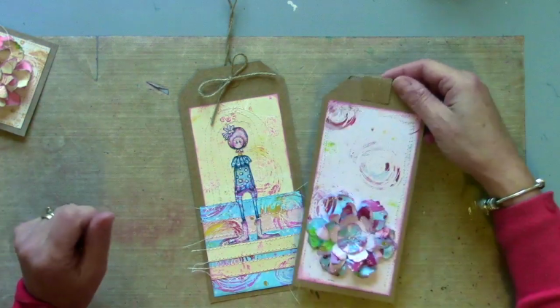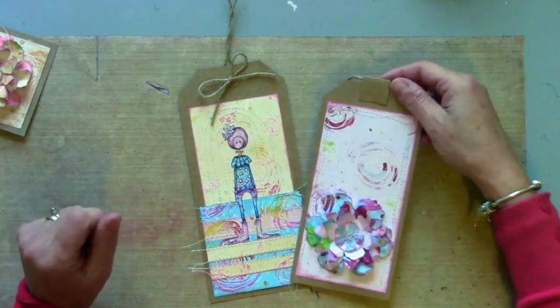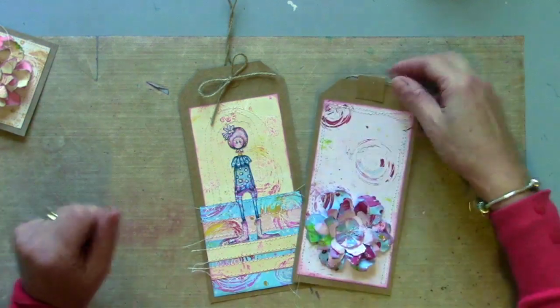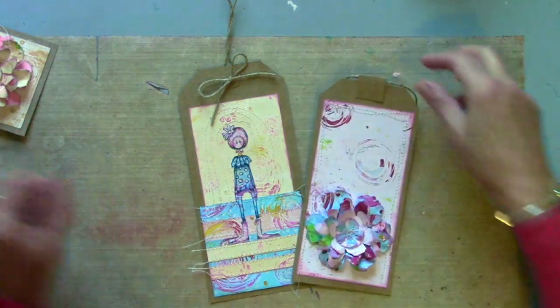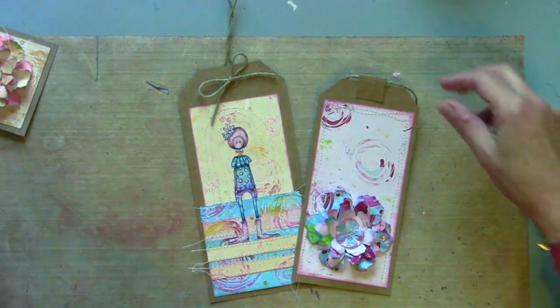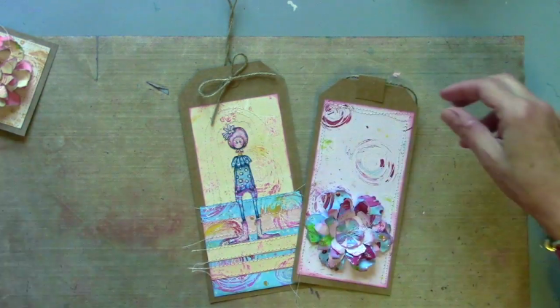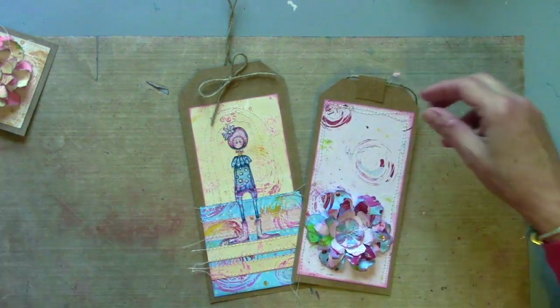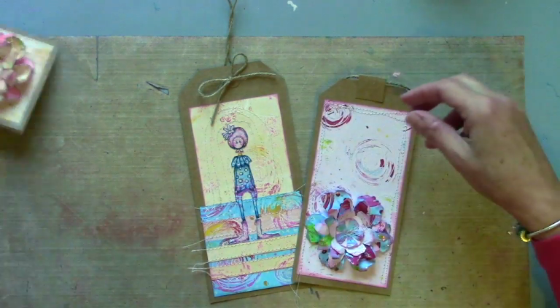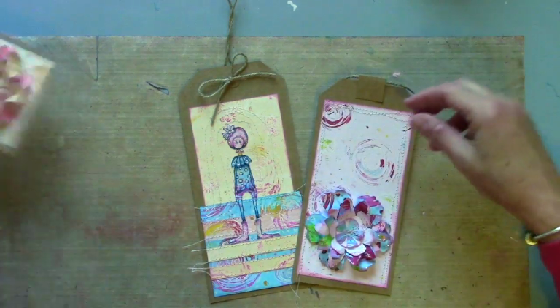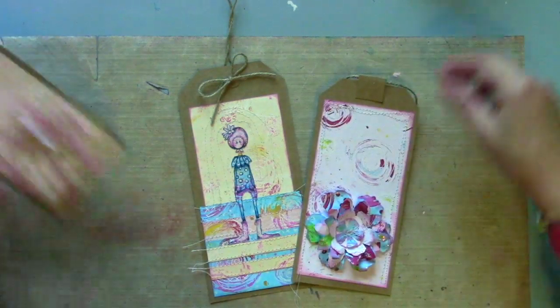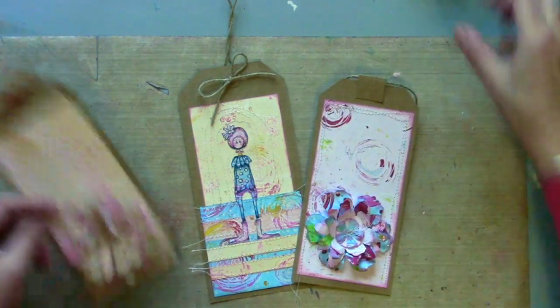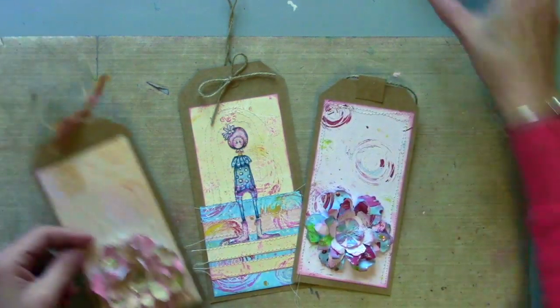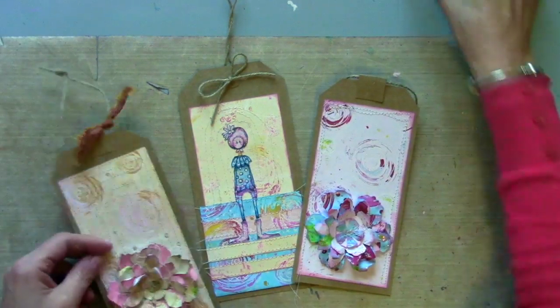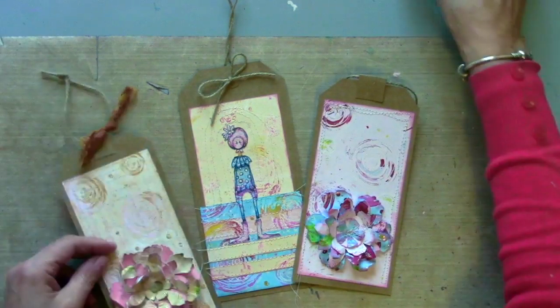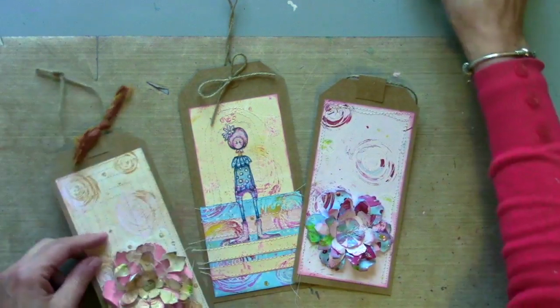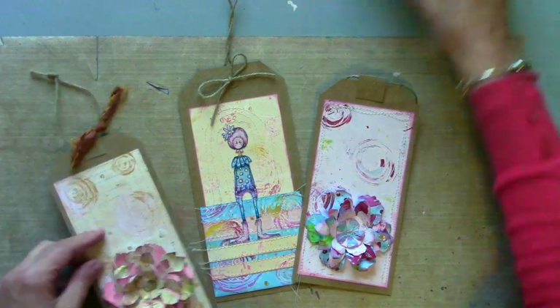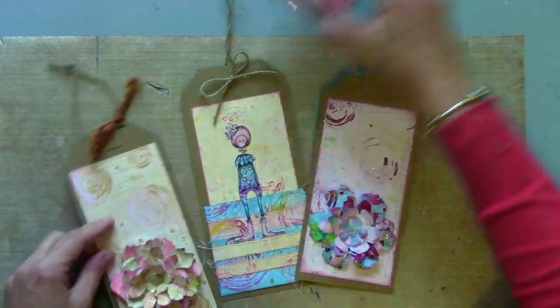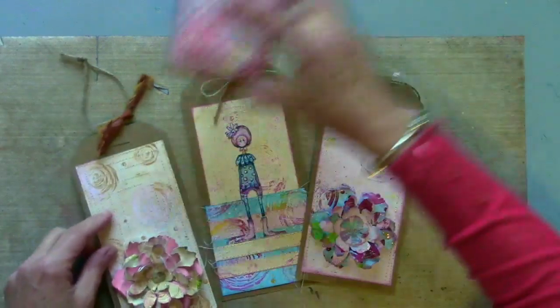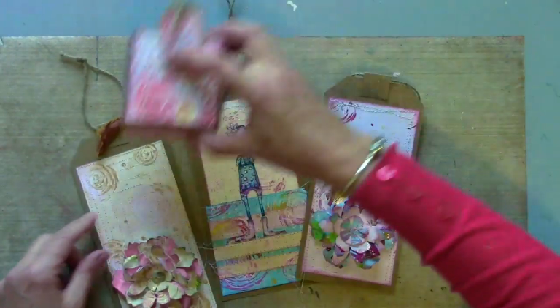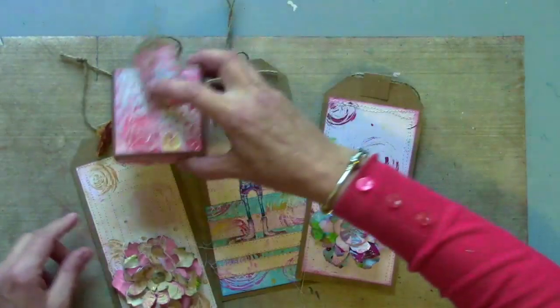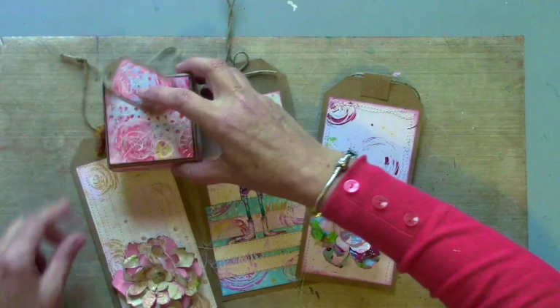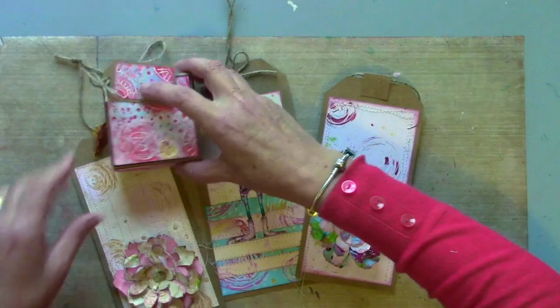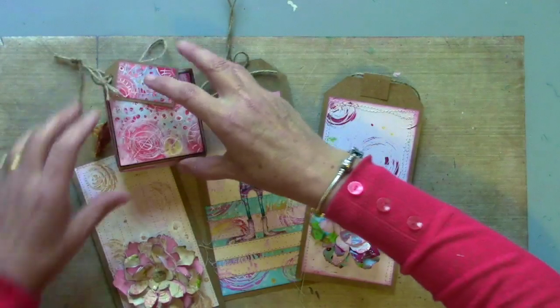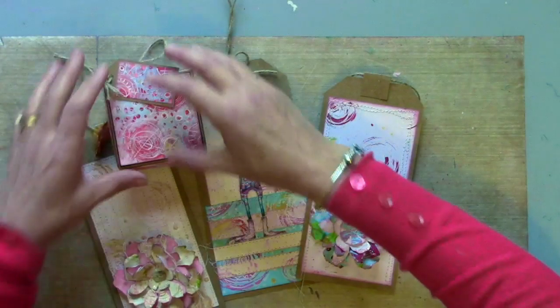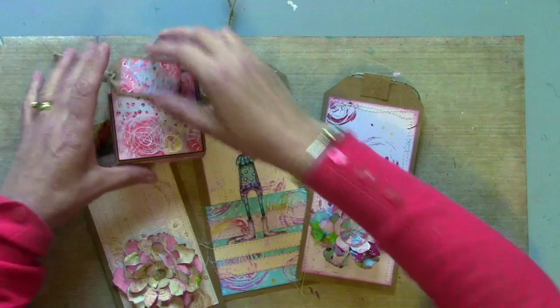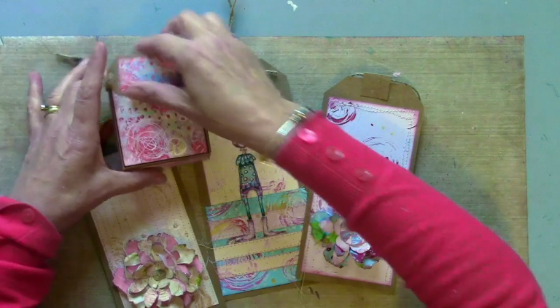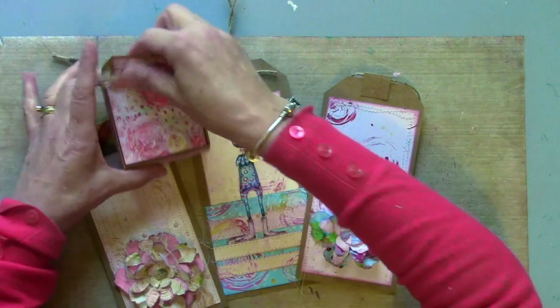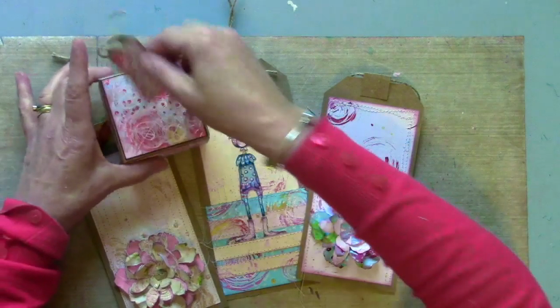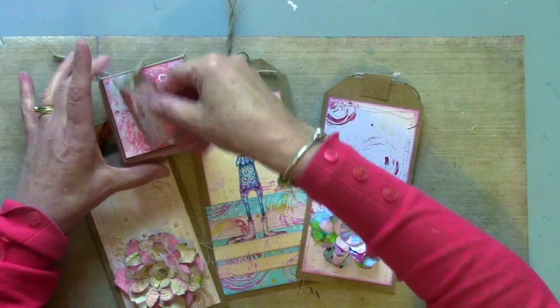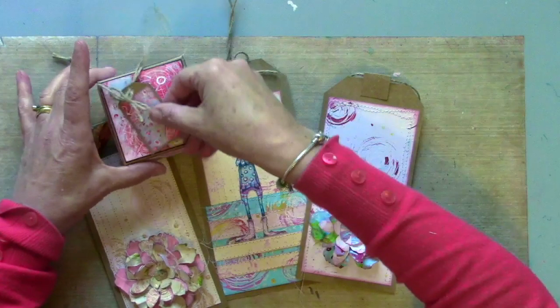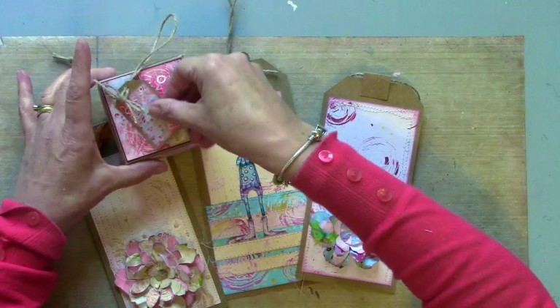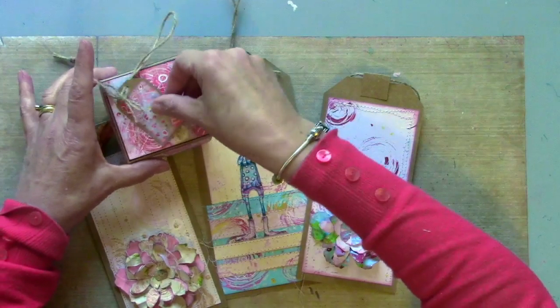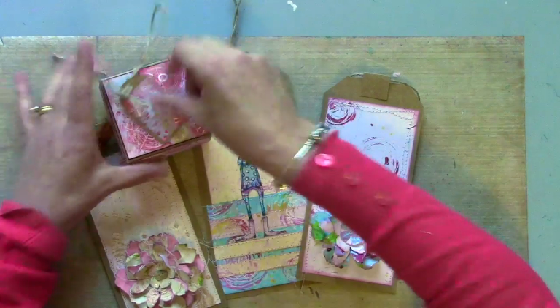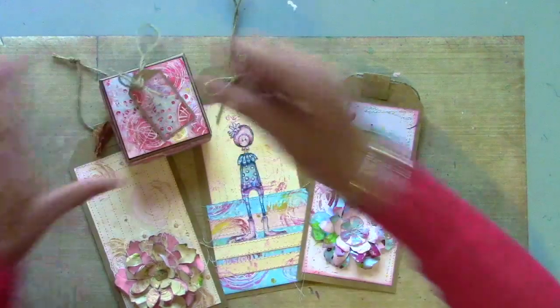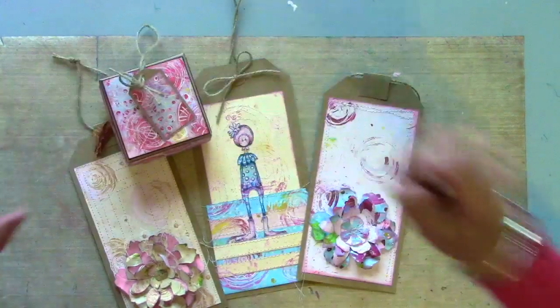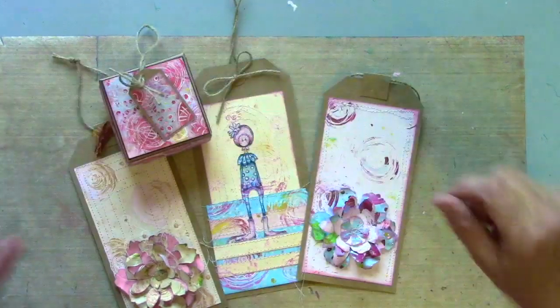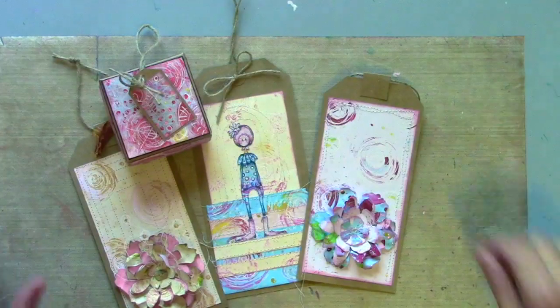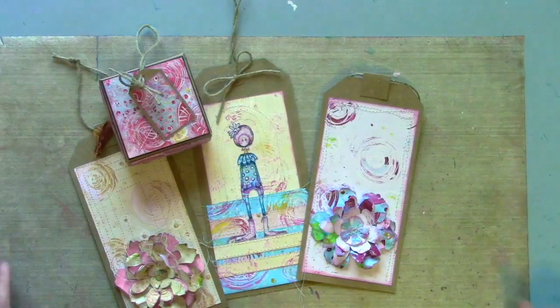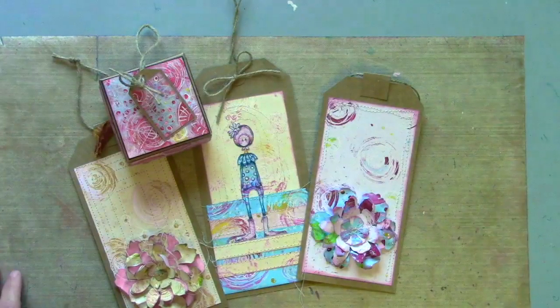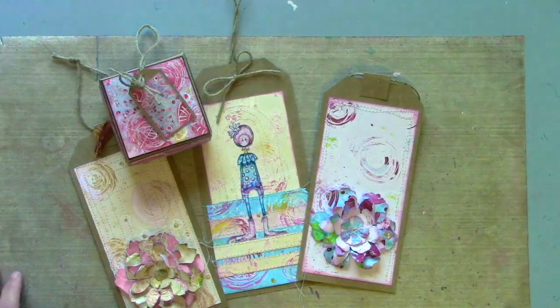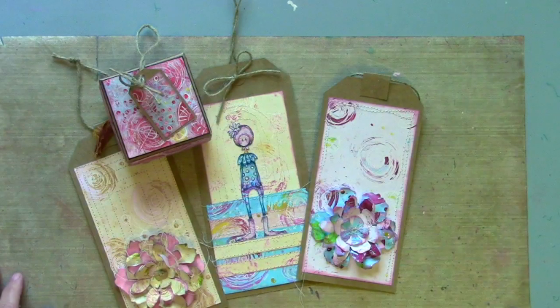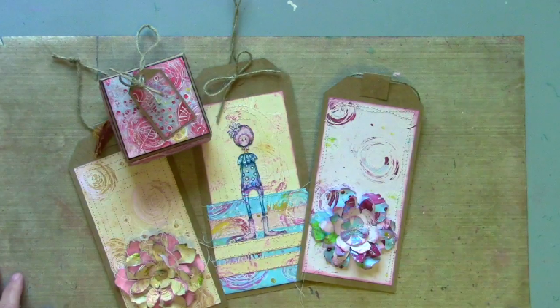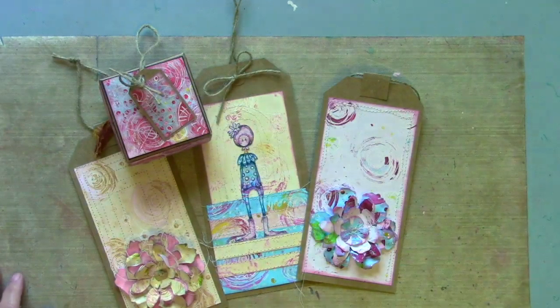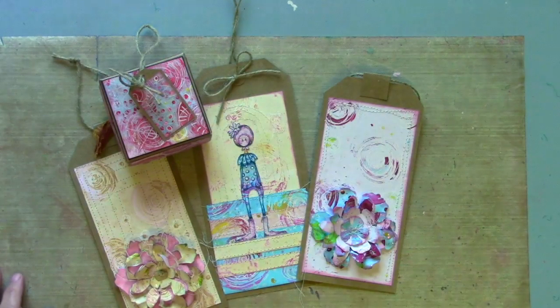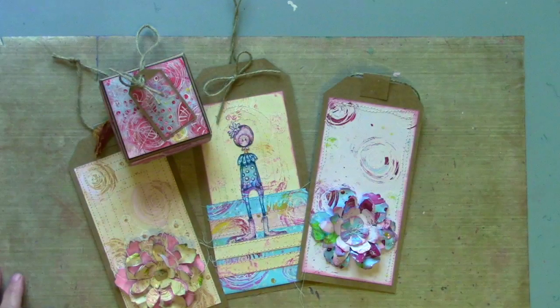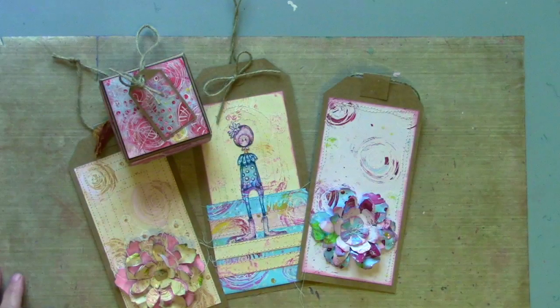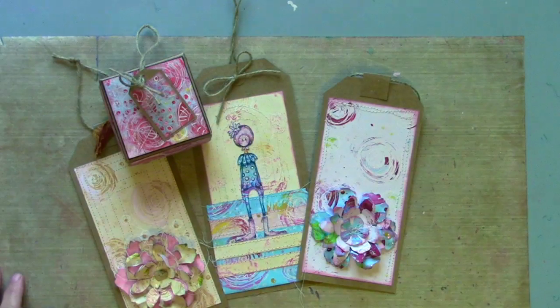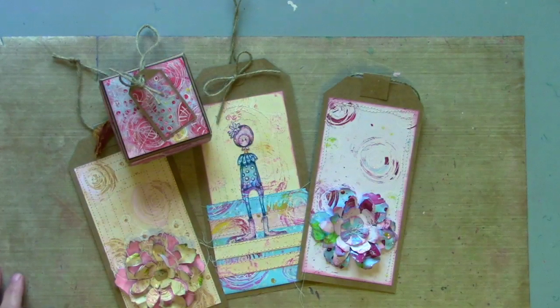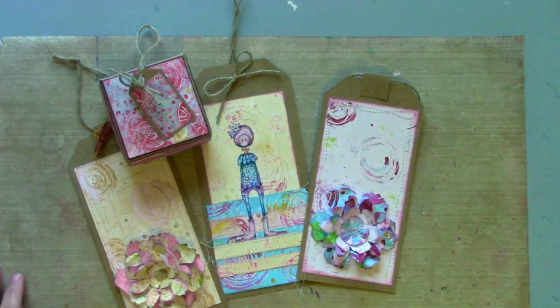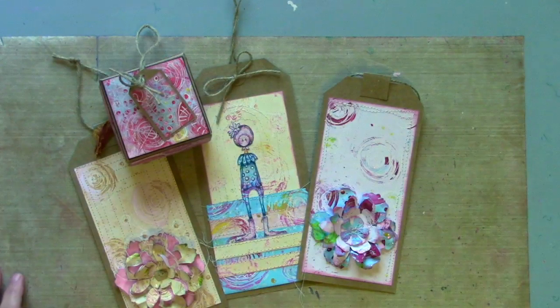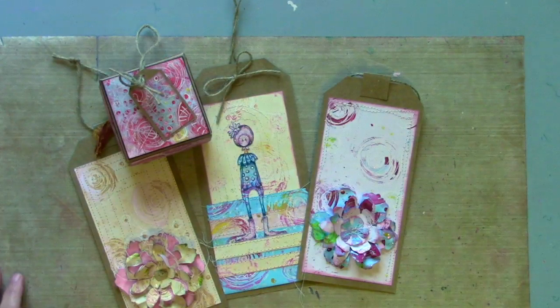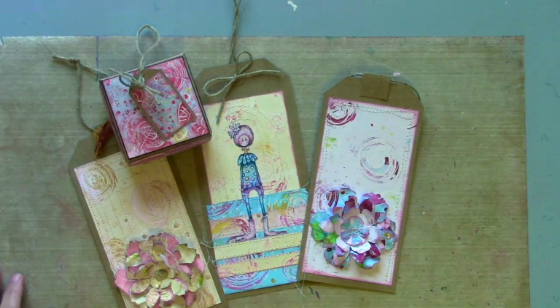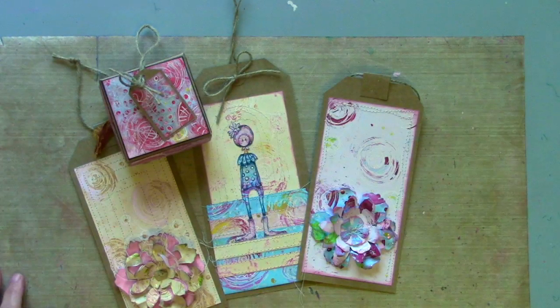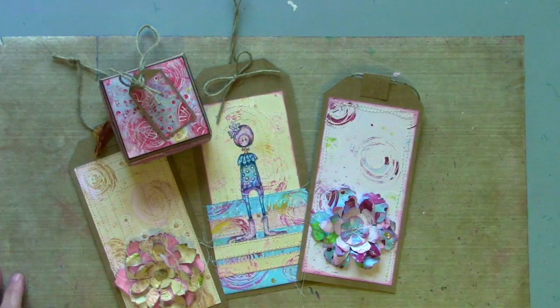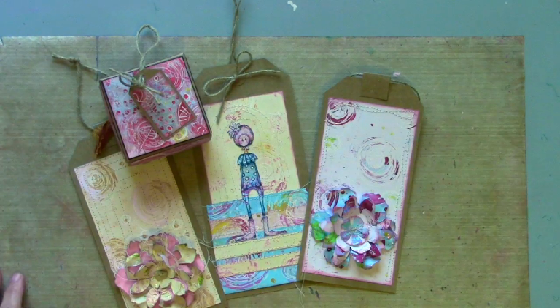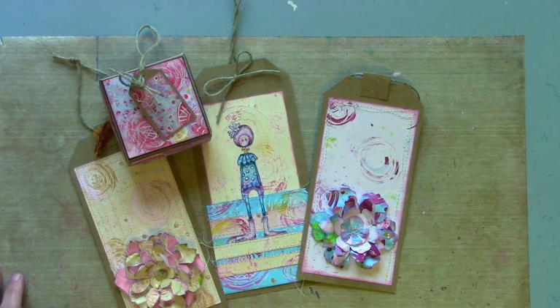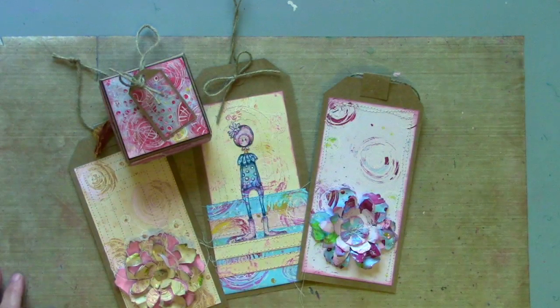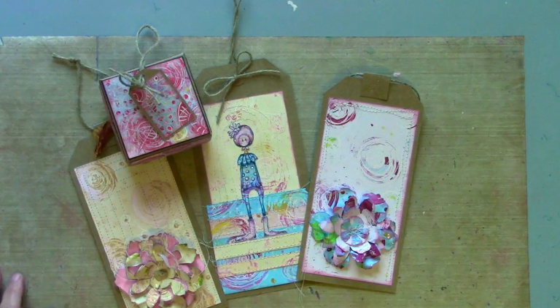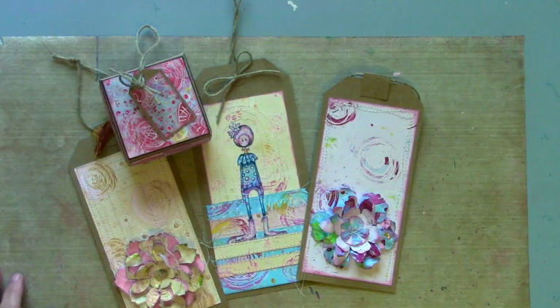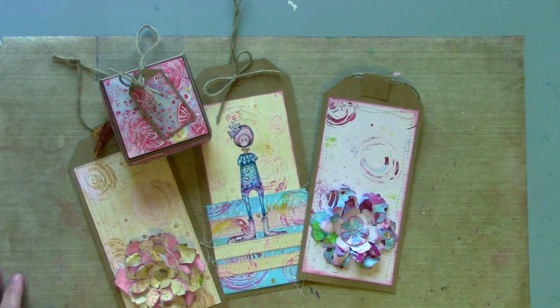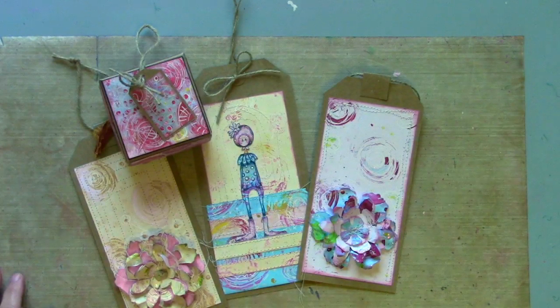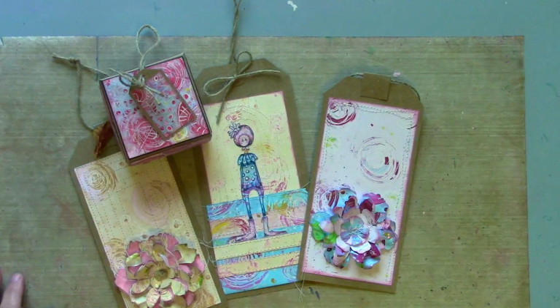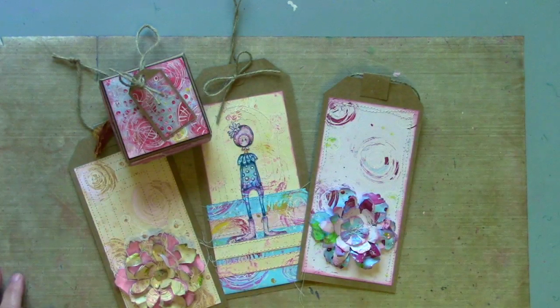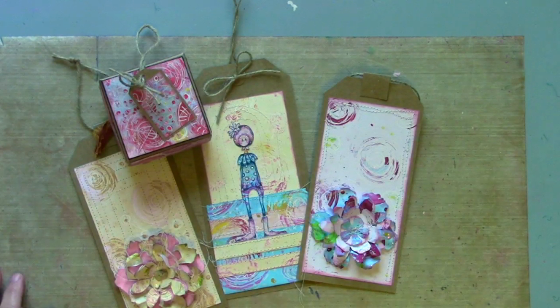Here are just a few of my tags and little gift boxes ready for the holiday season. Thanks so much for watching — see you next time.